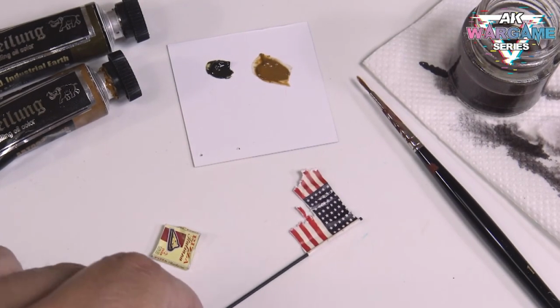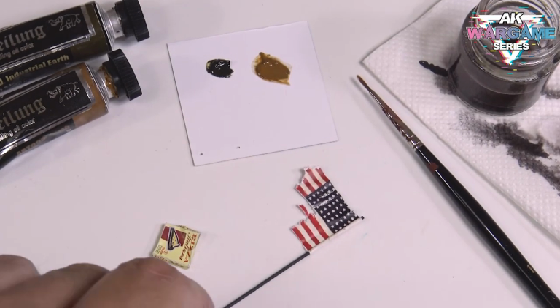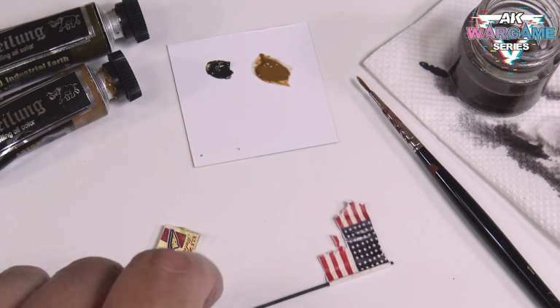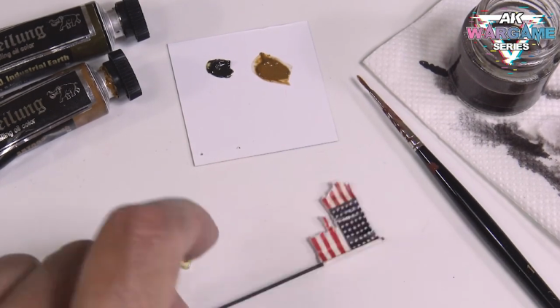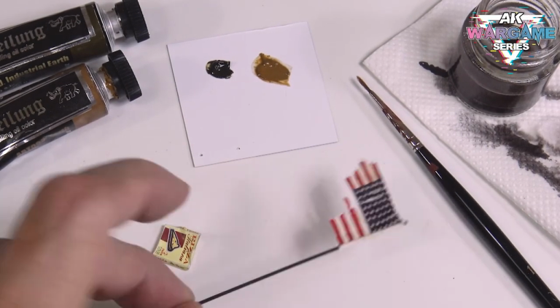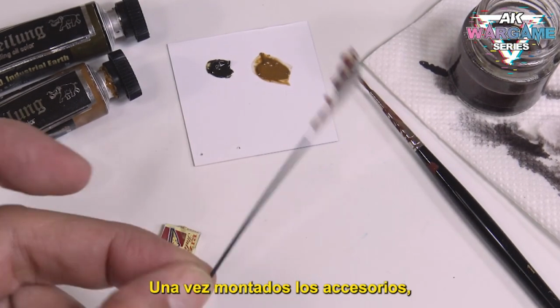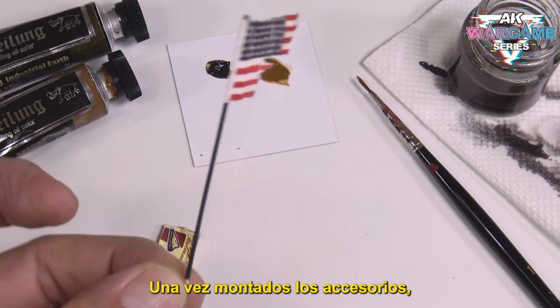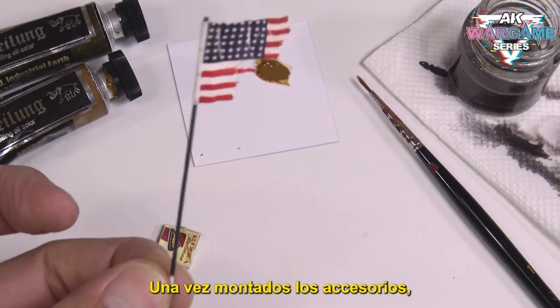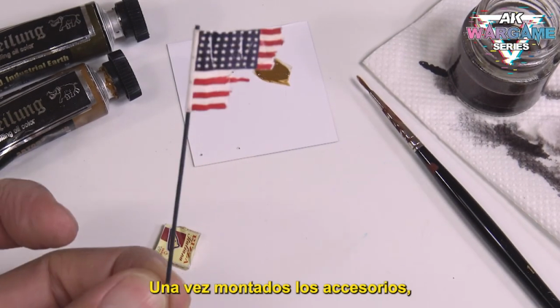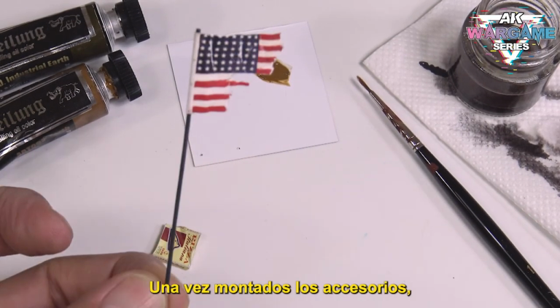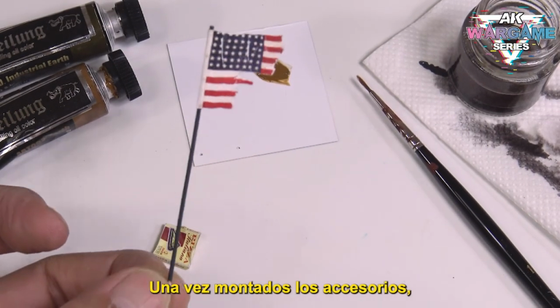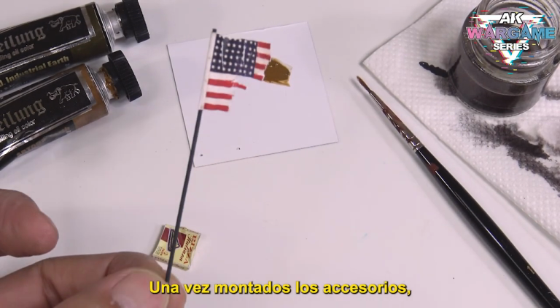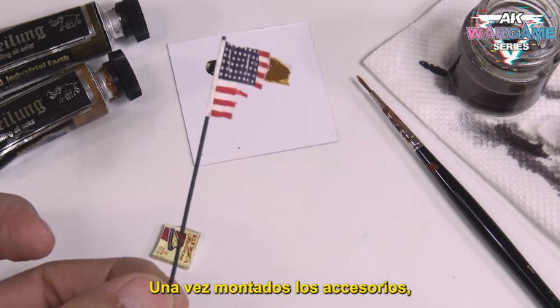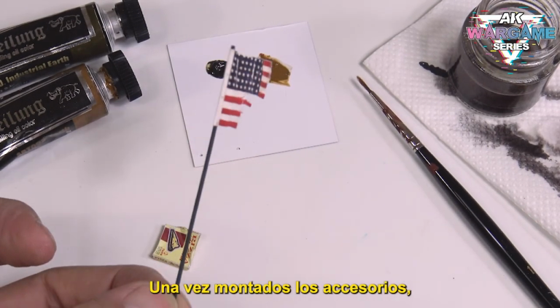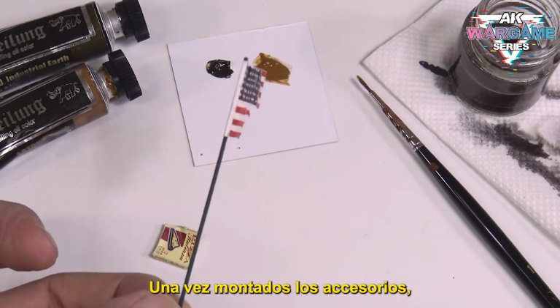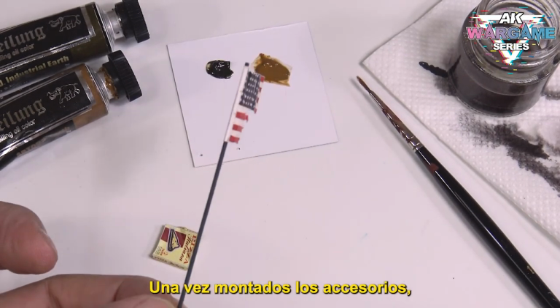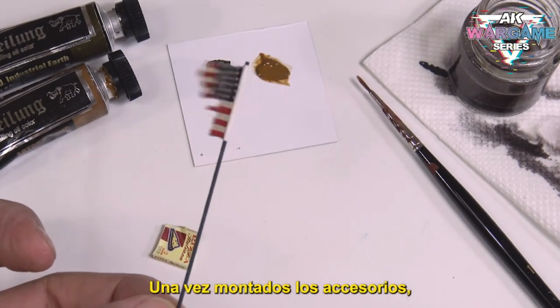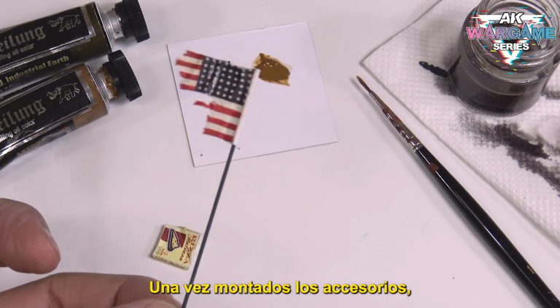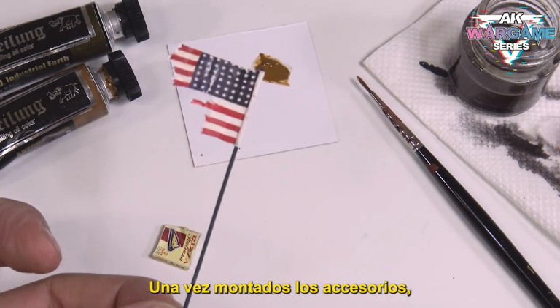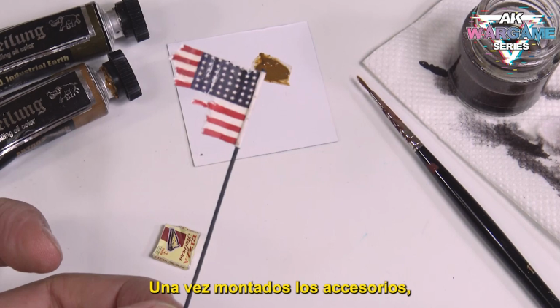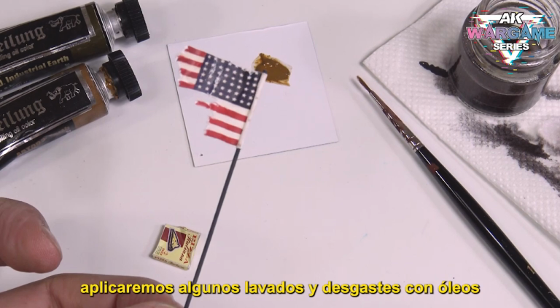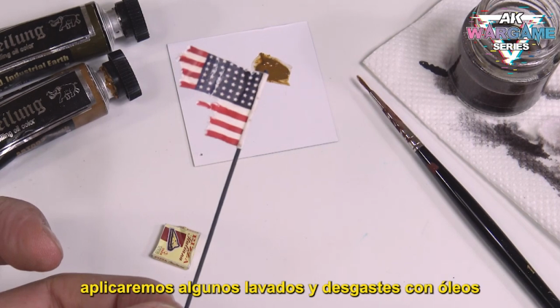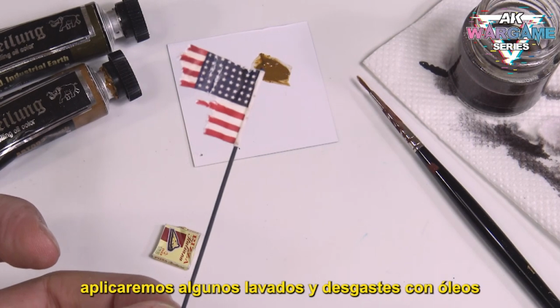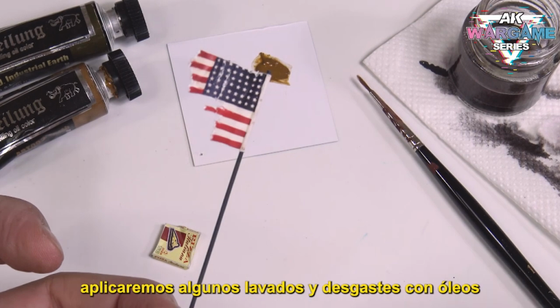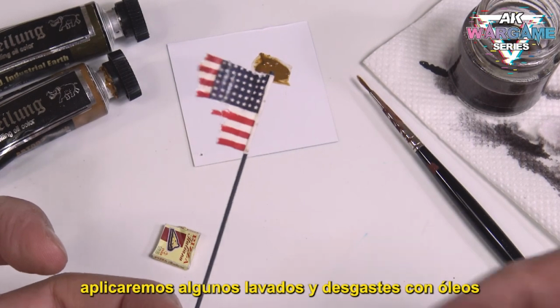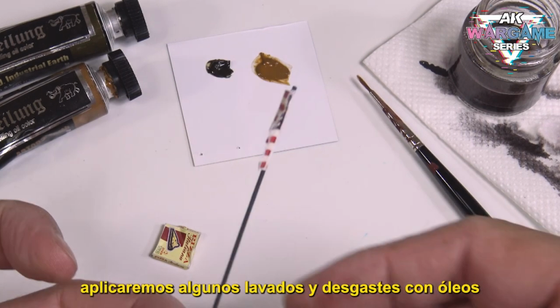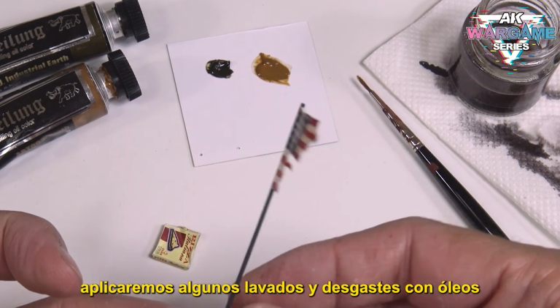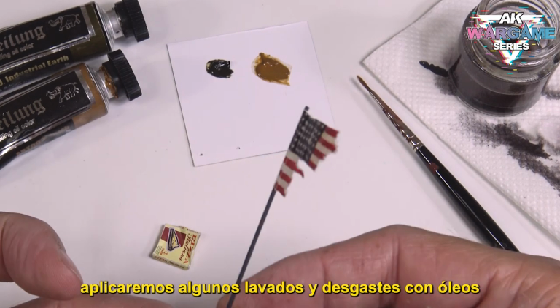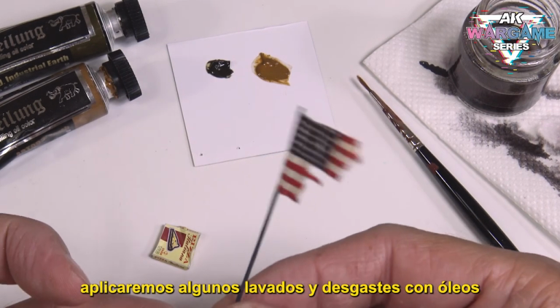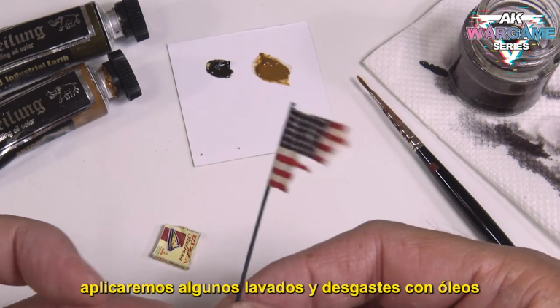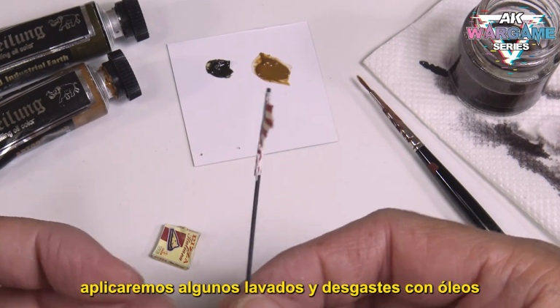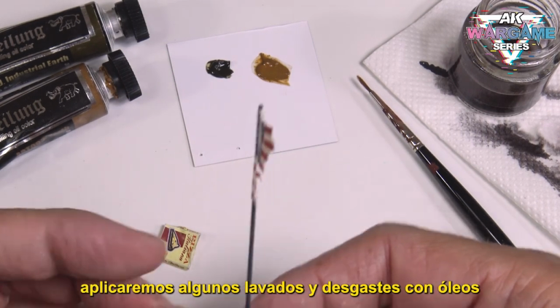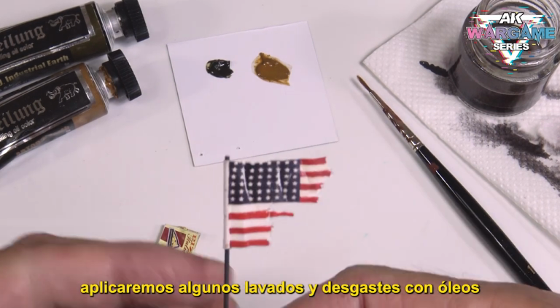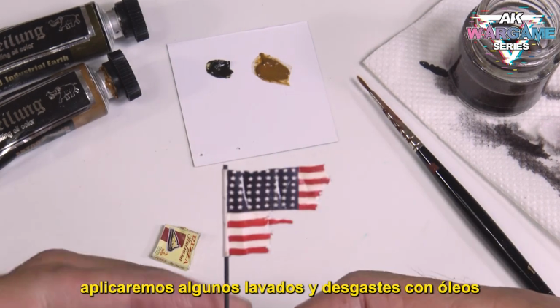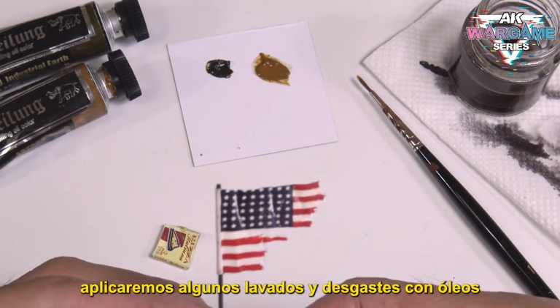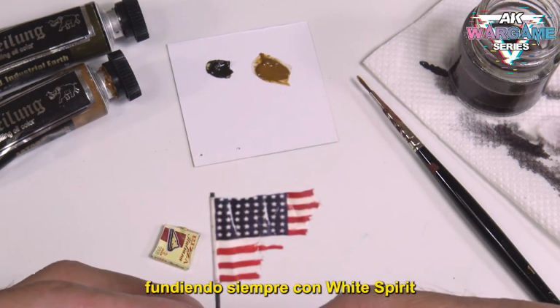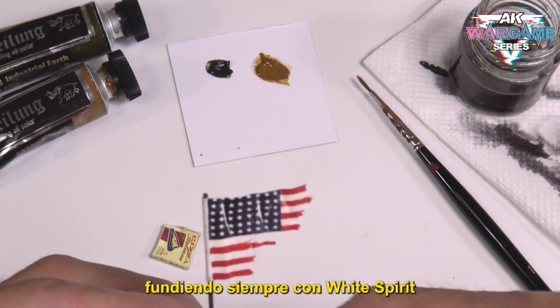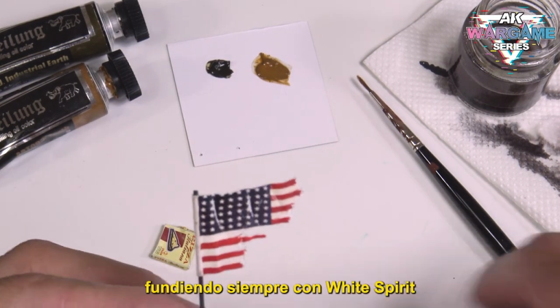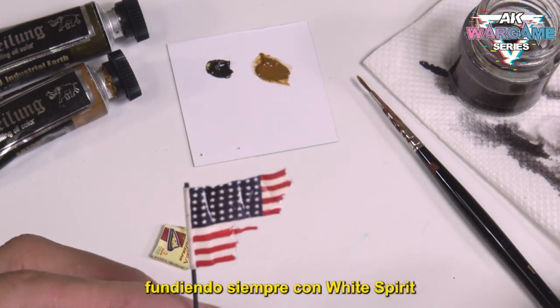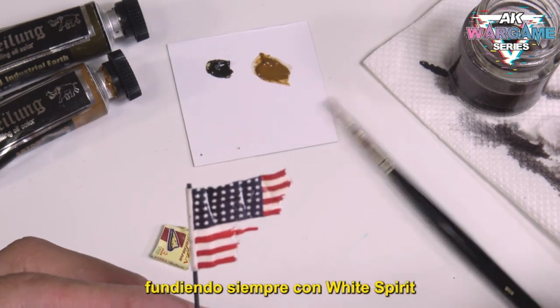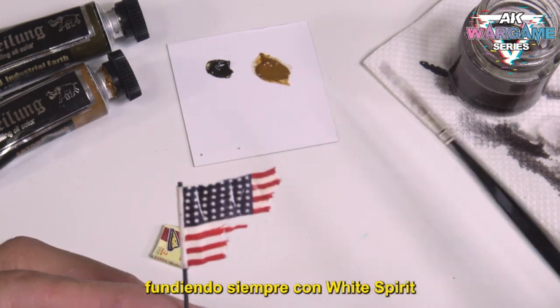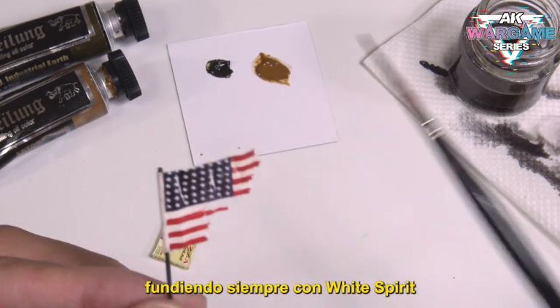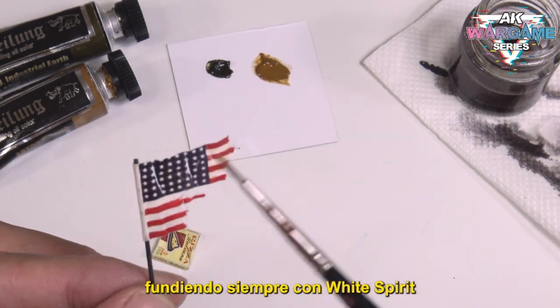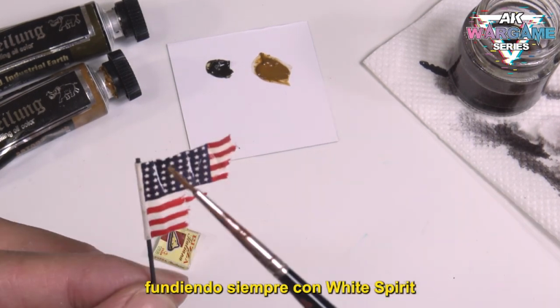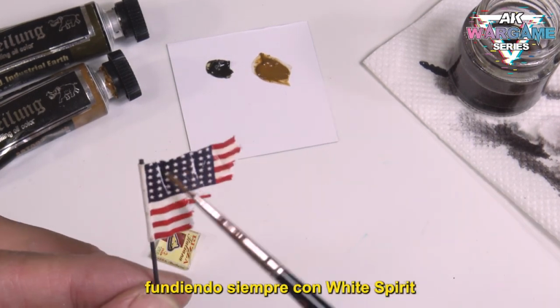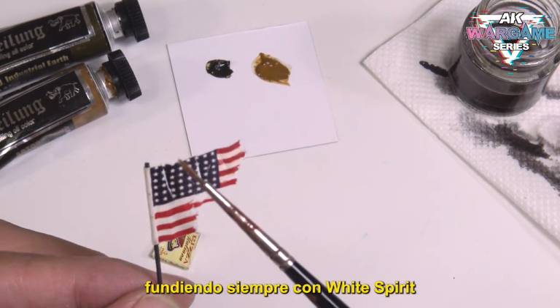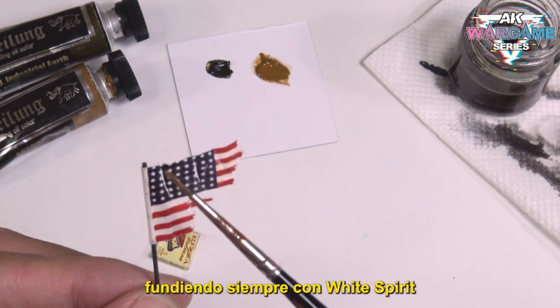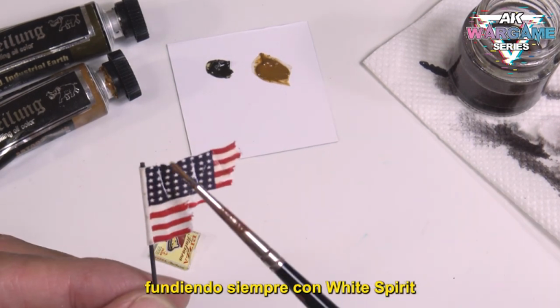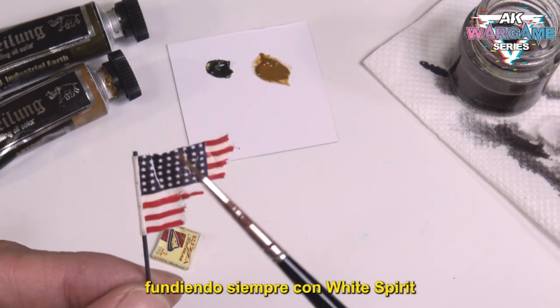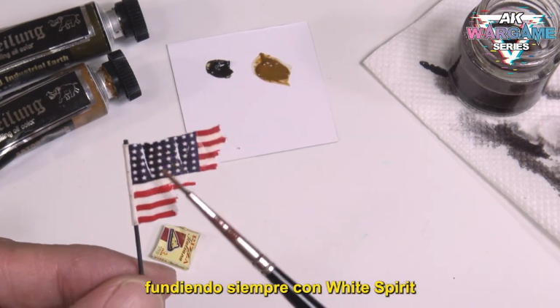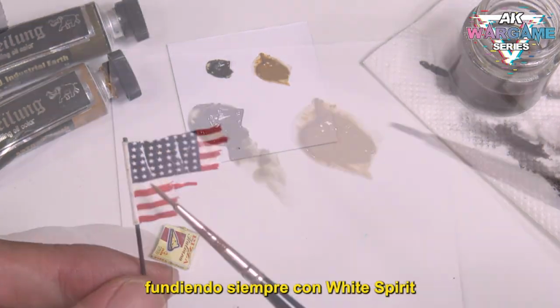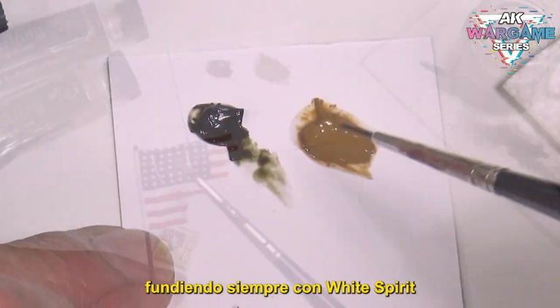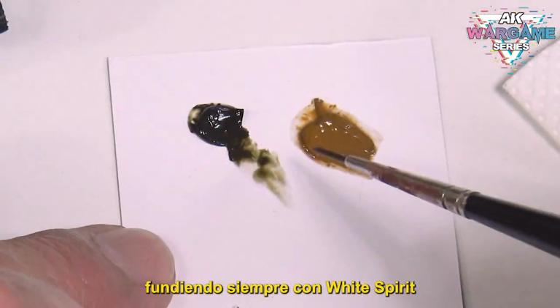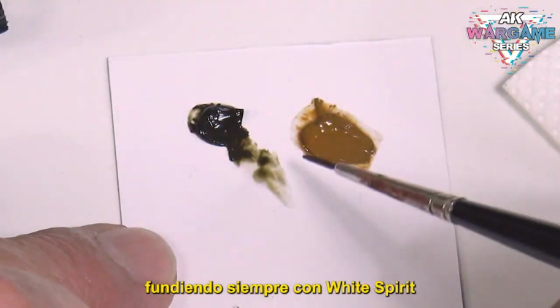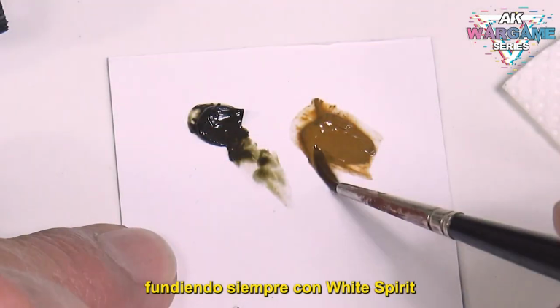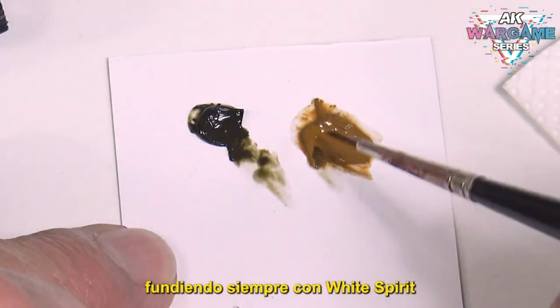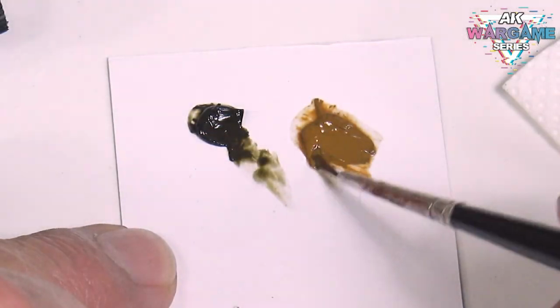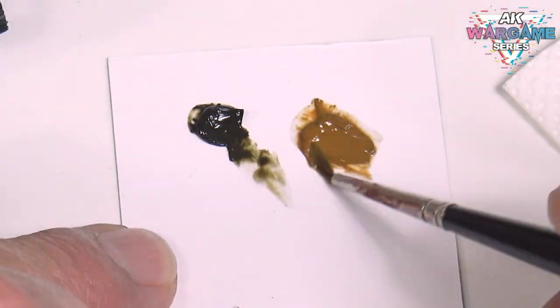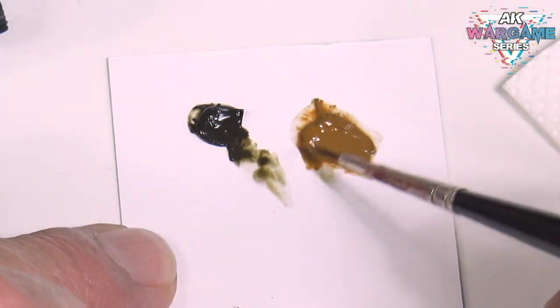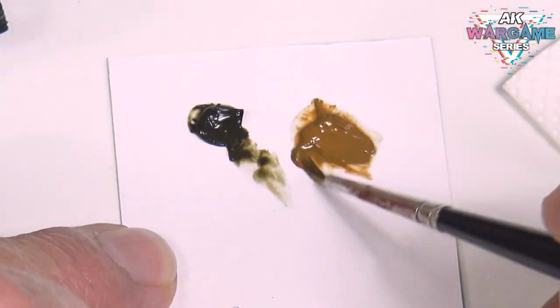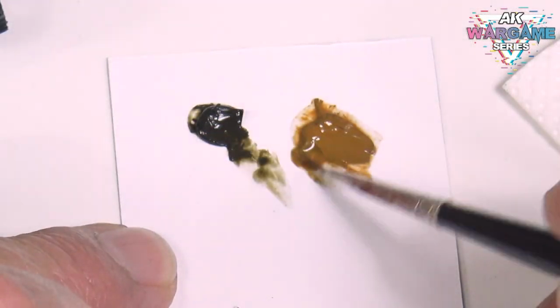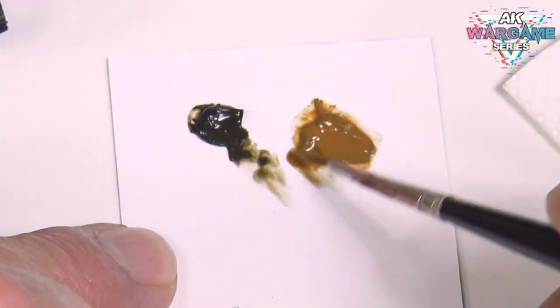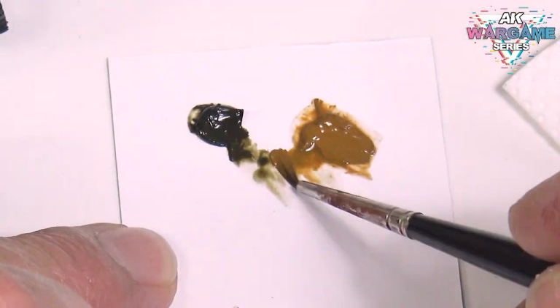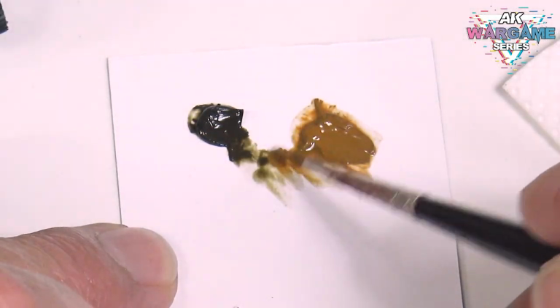Once the accessories are mounted, we will apply some washes and weathering with oil colors, always using white spirit.